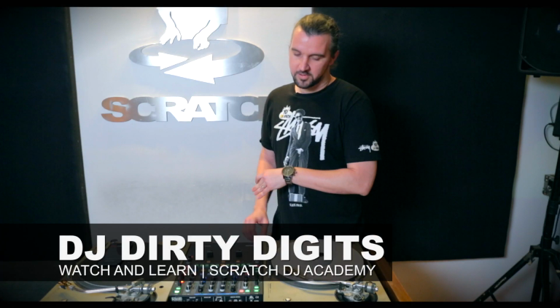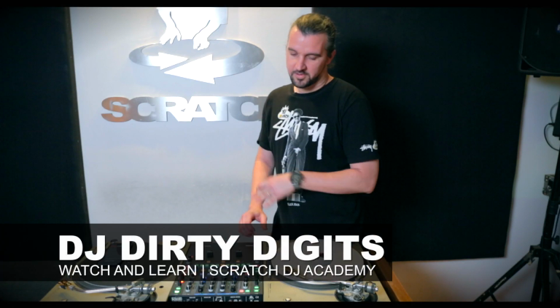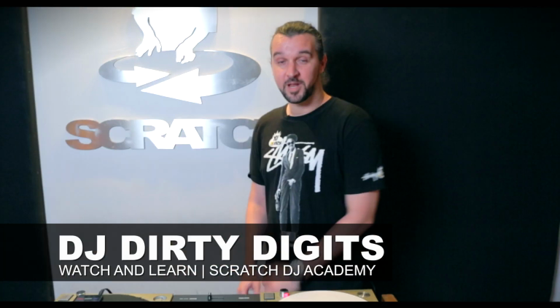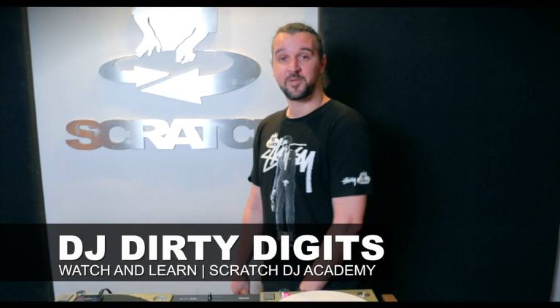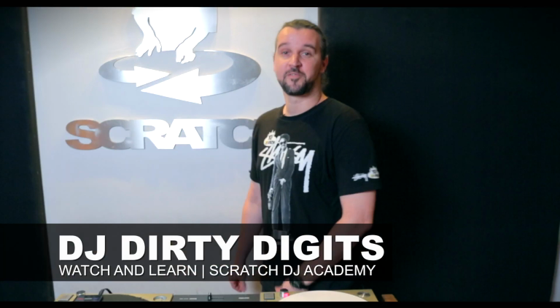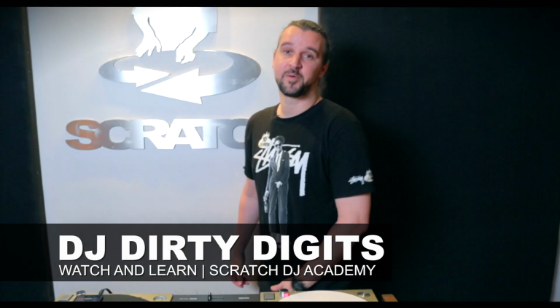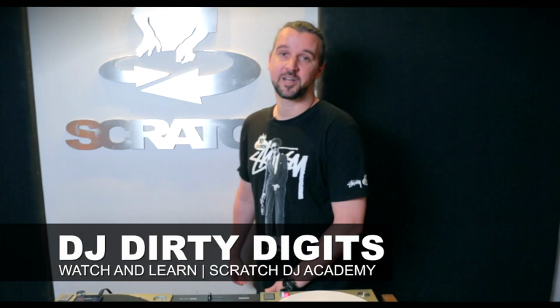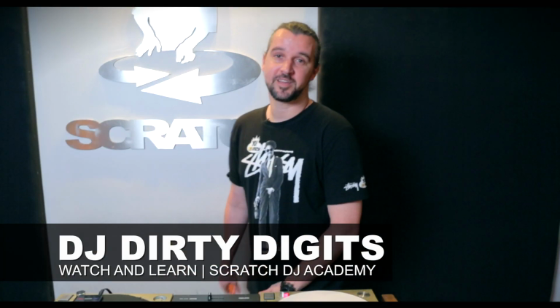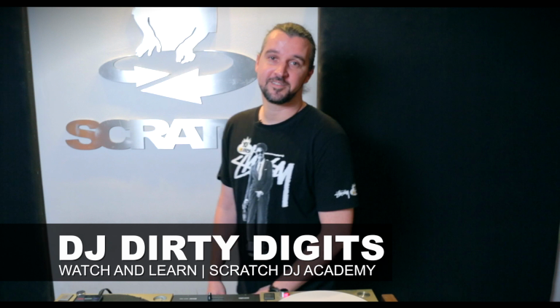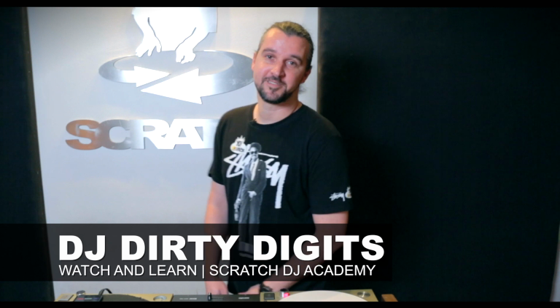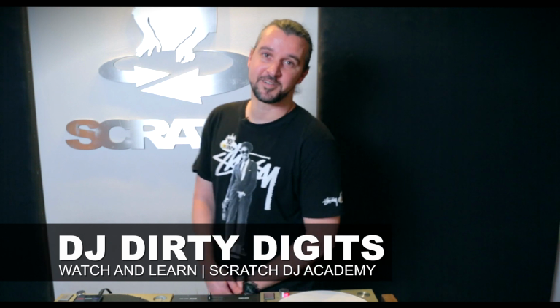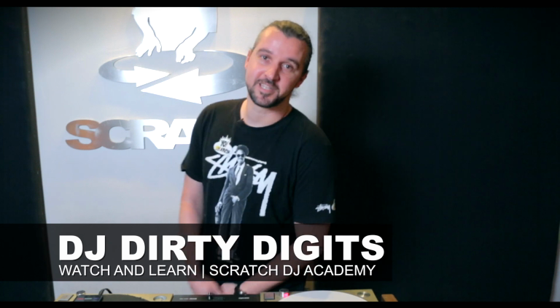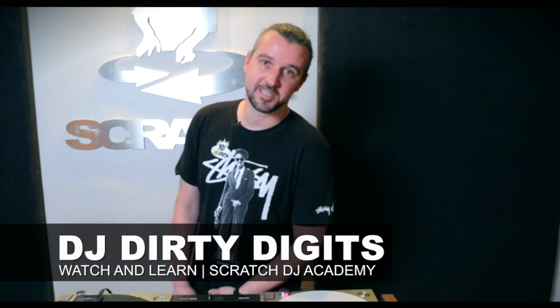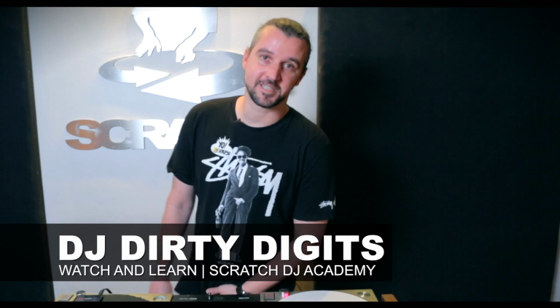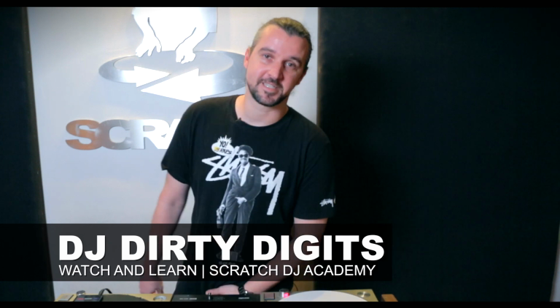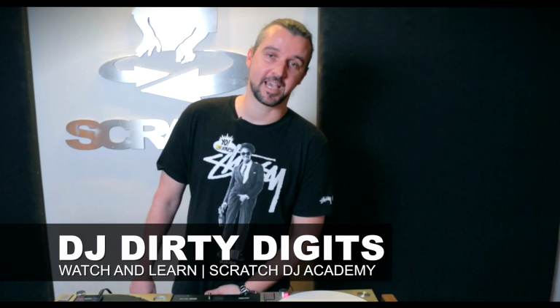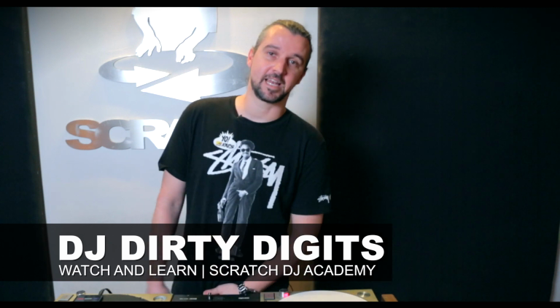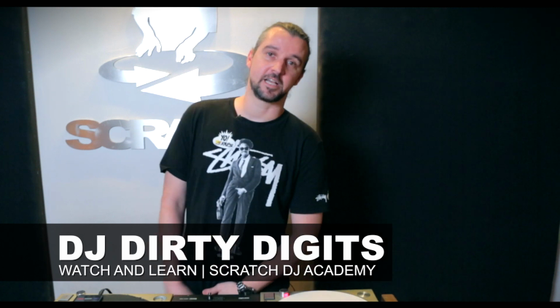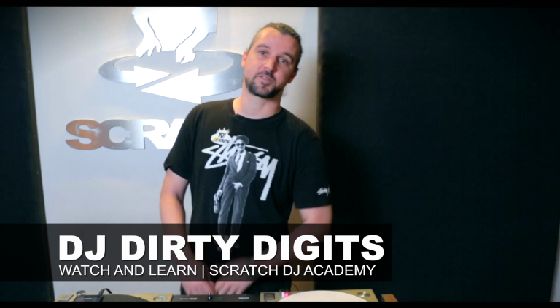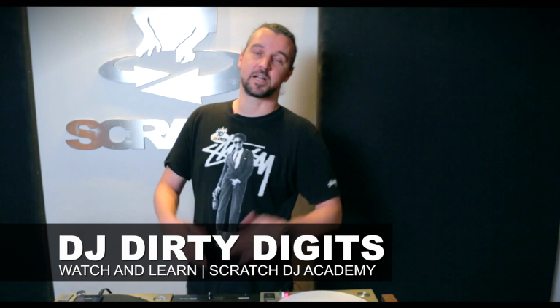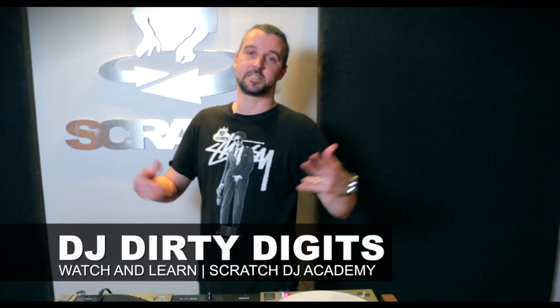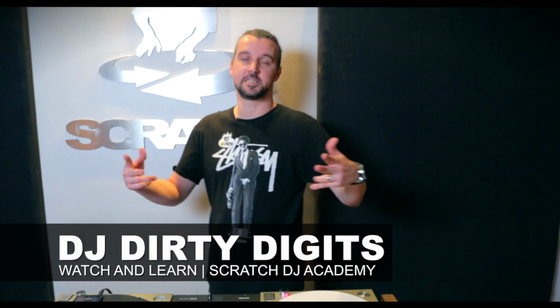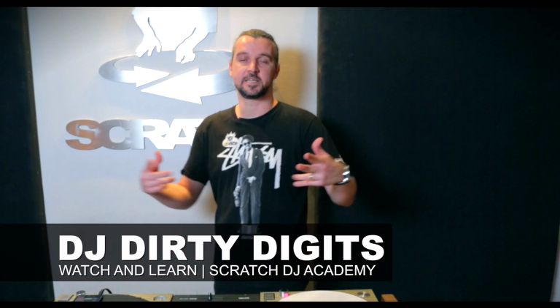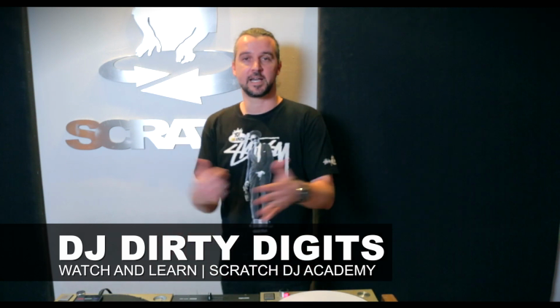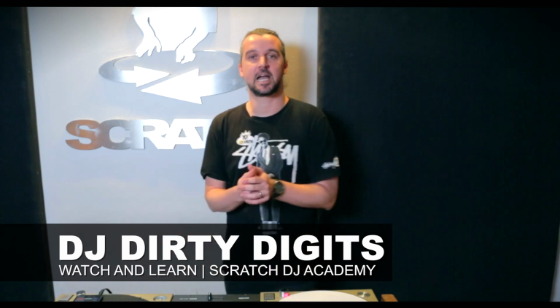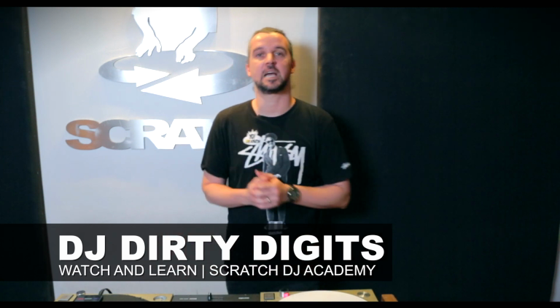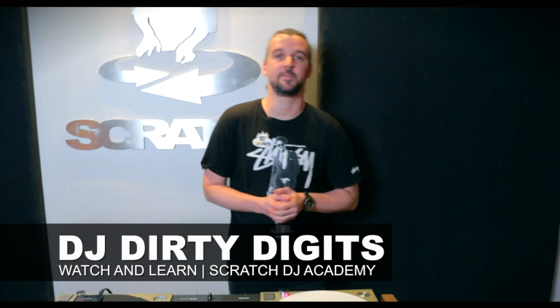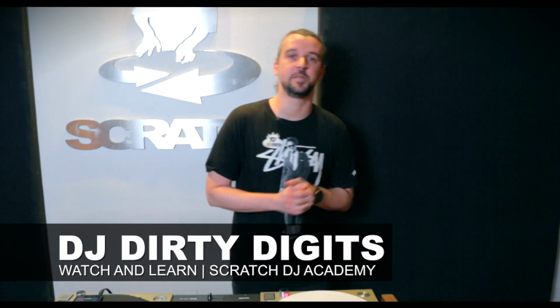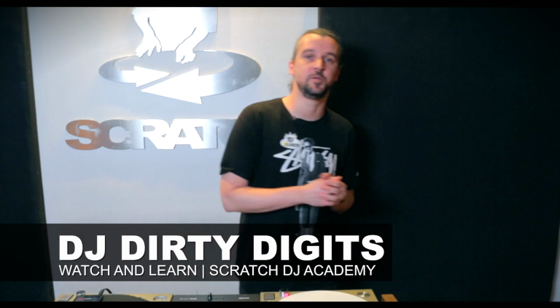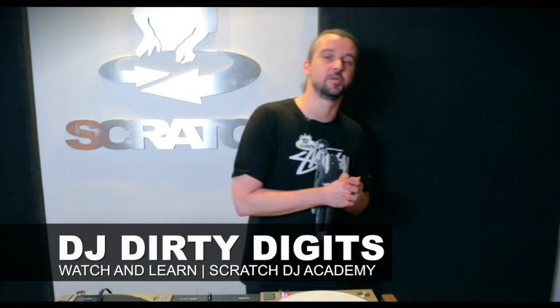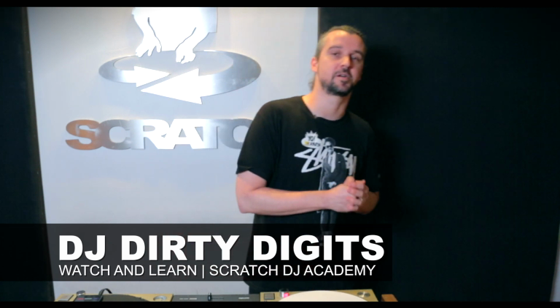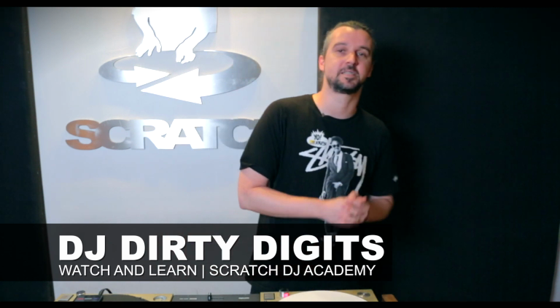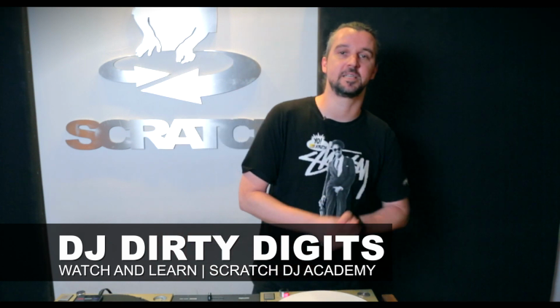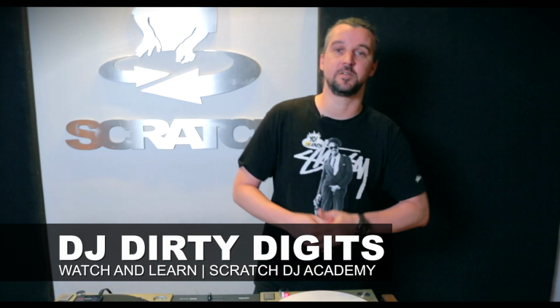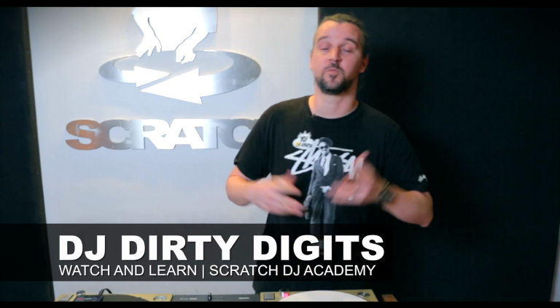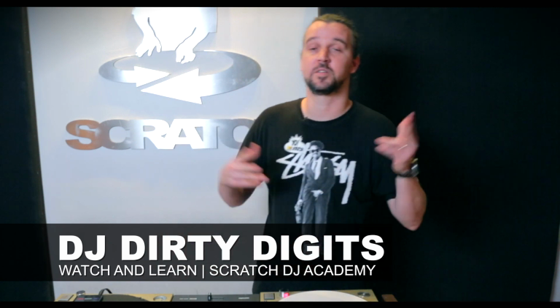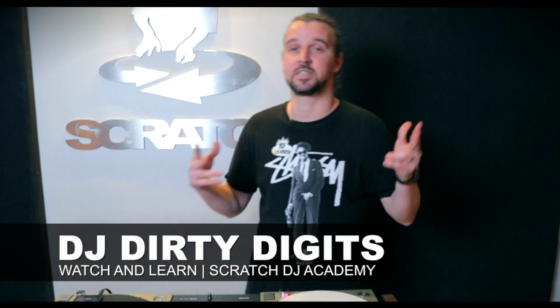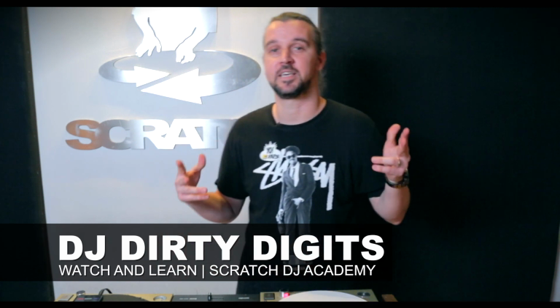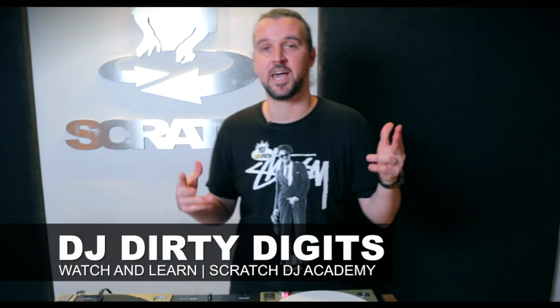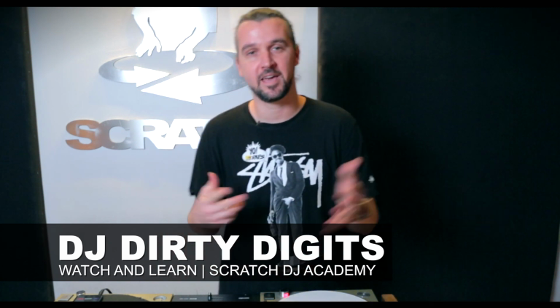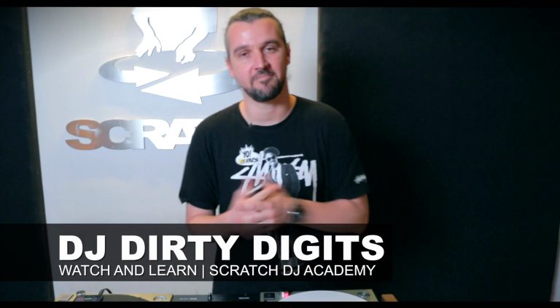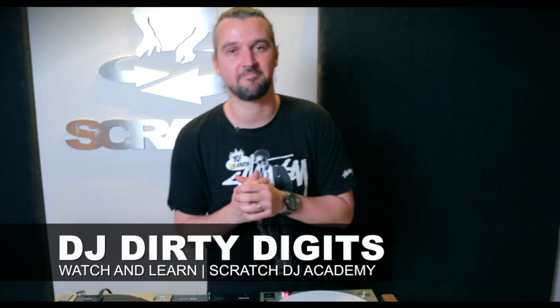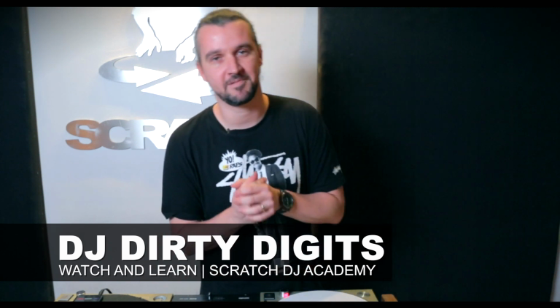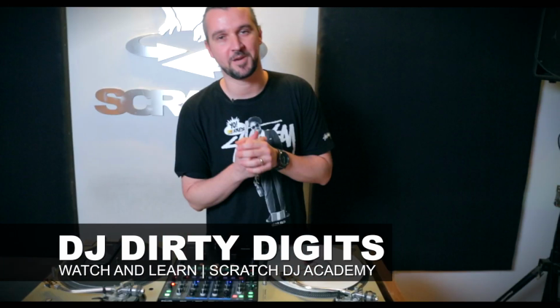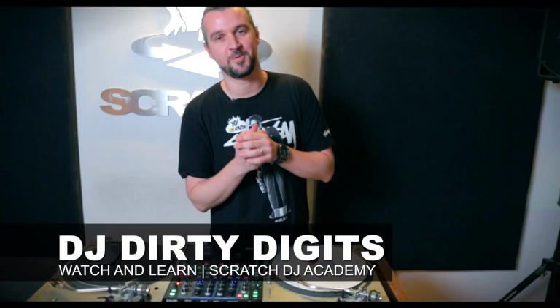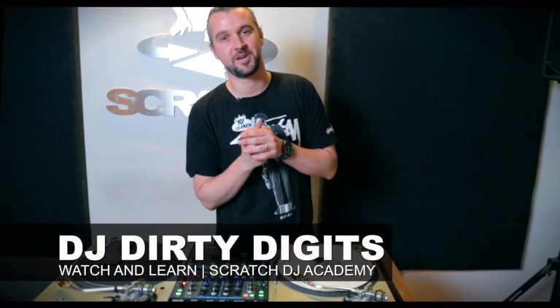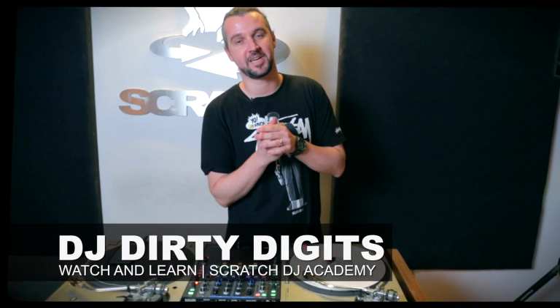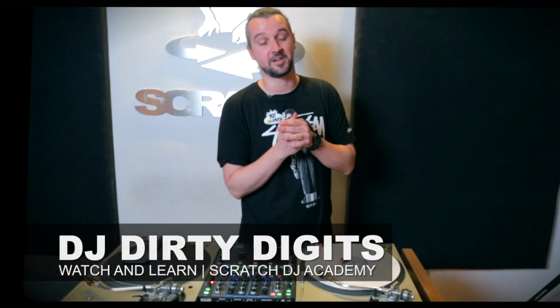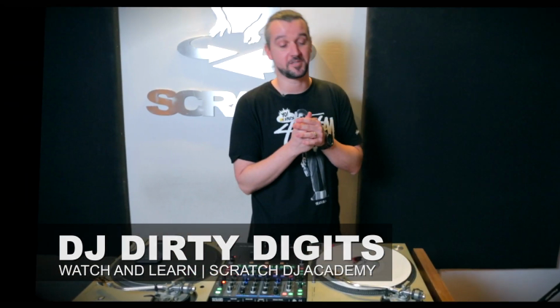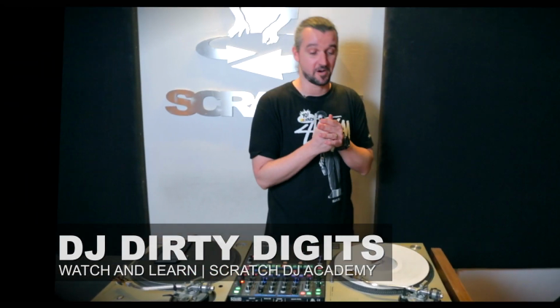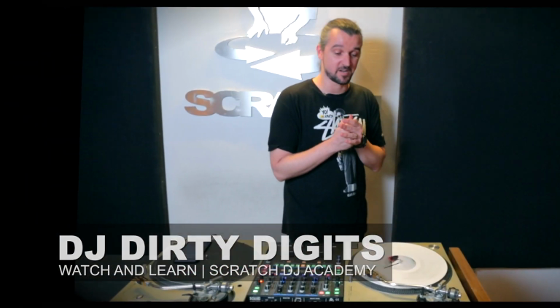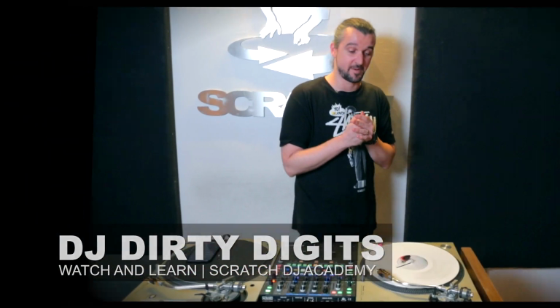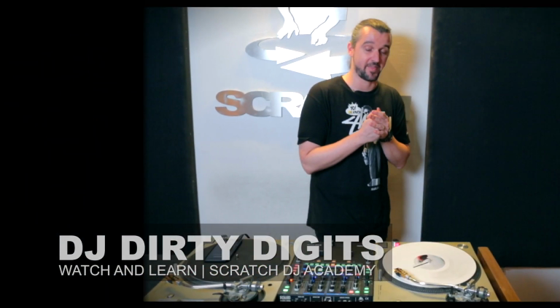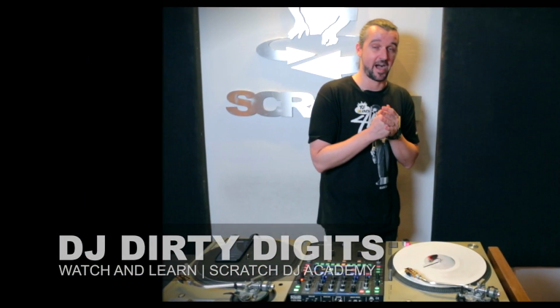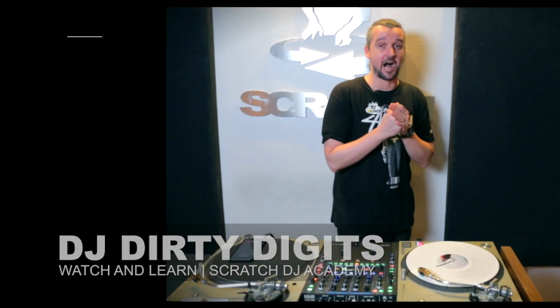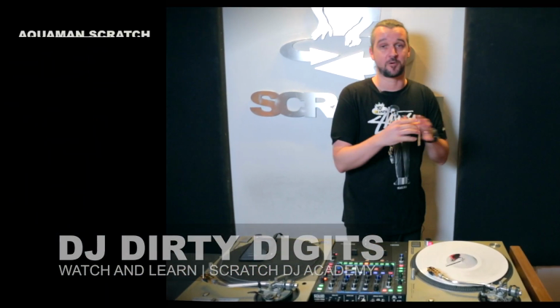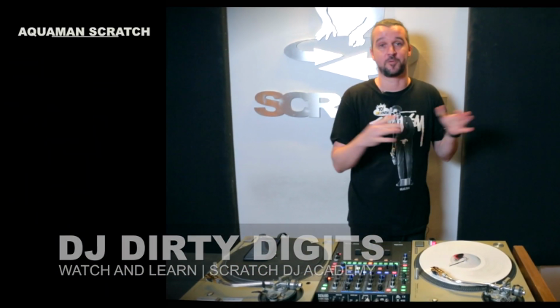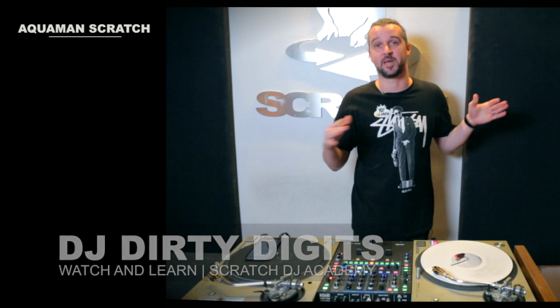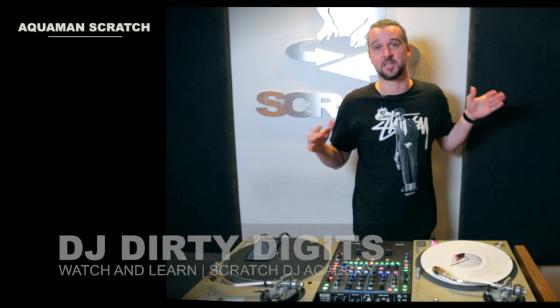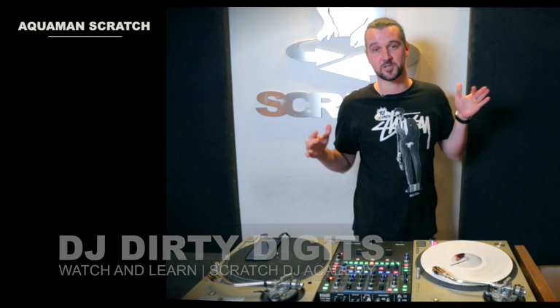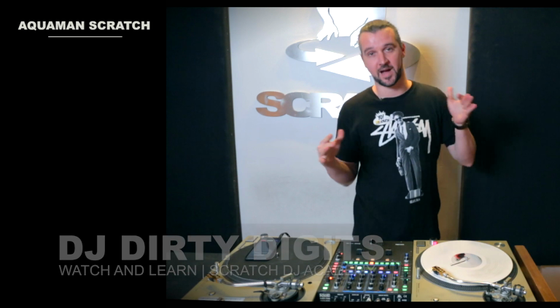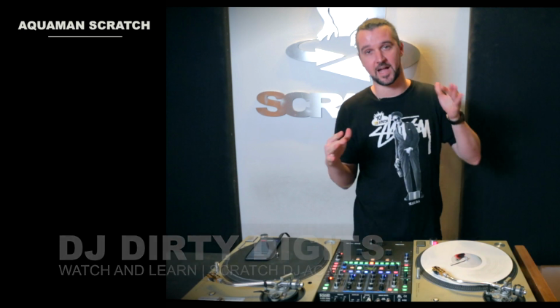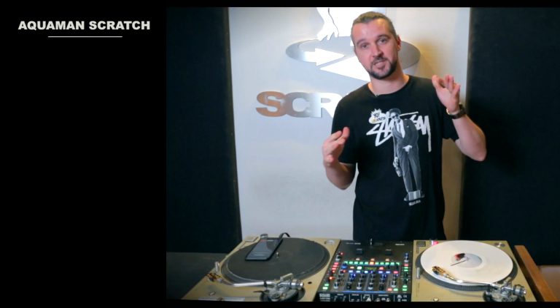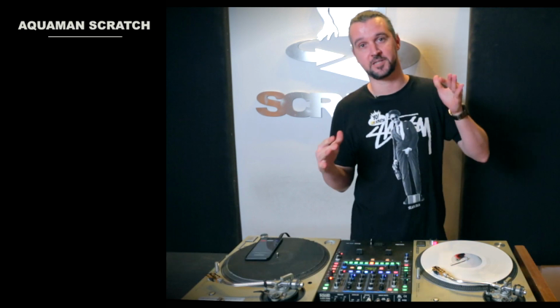What up everybody, Dirty Digits hanging out at Scratch DJ Academy in New York City once again, and we are here talking about the Aquaman Scratch.